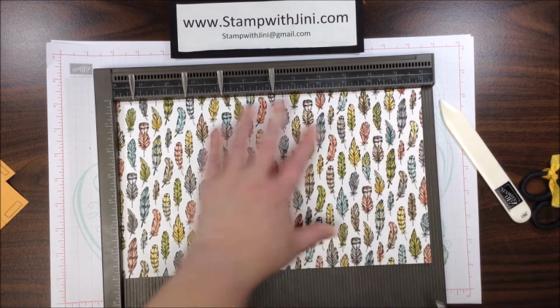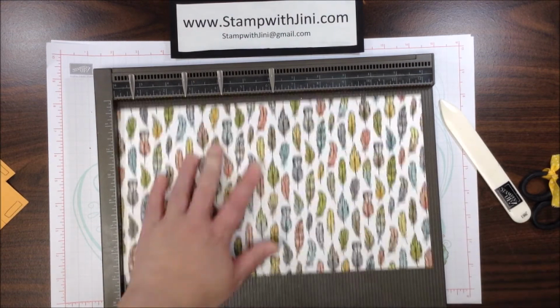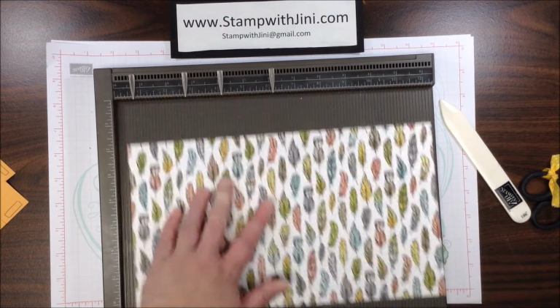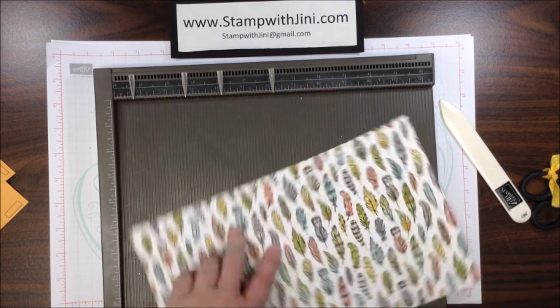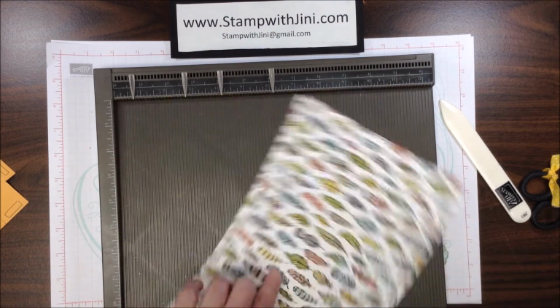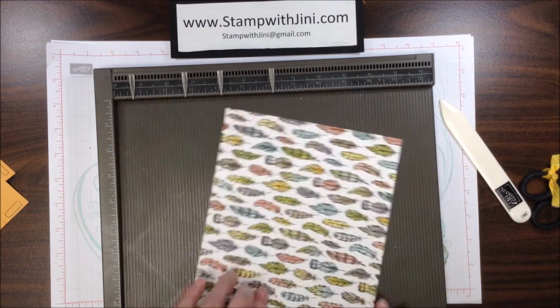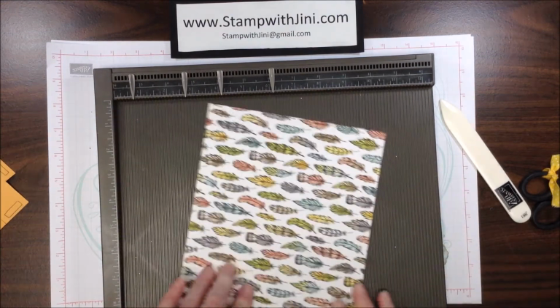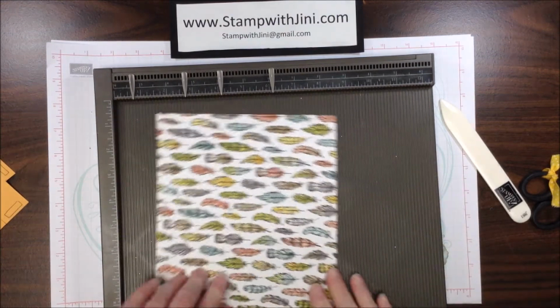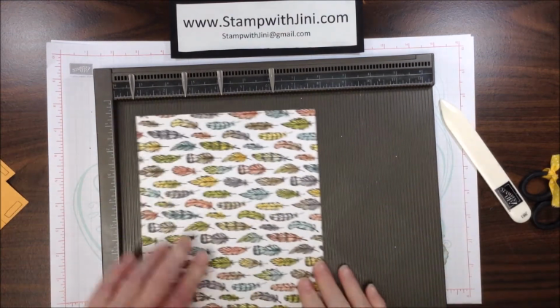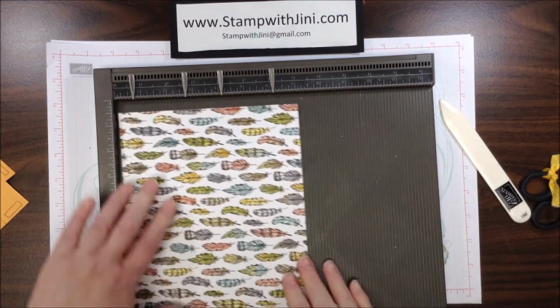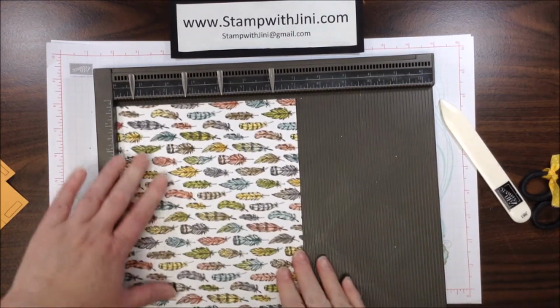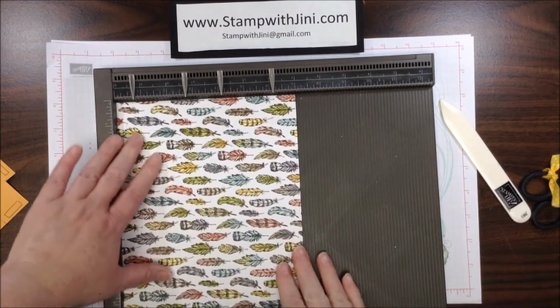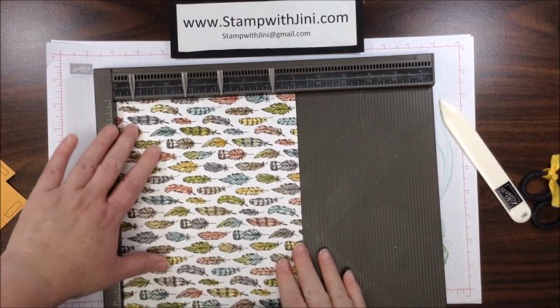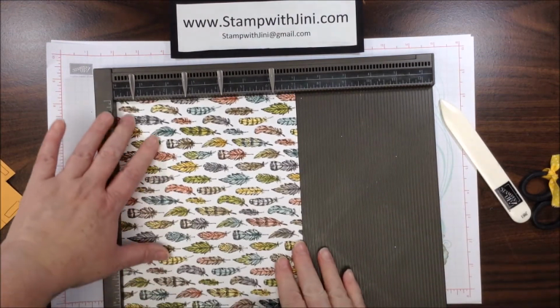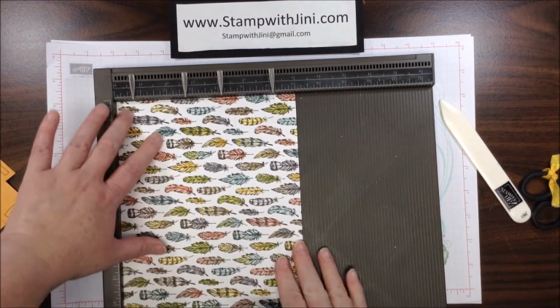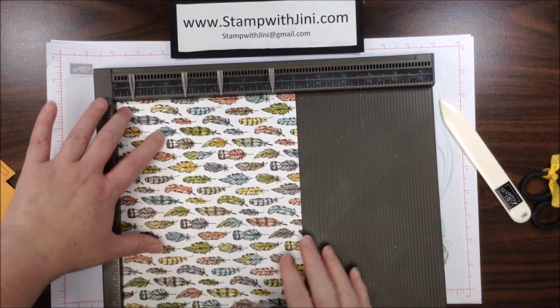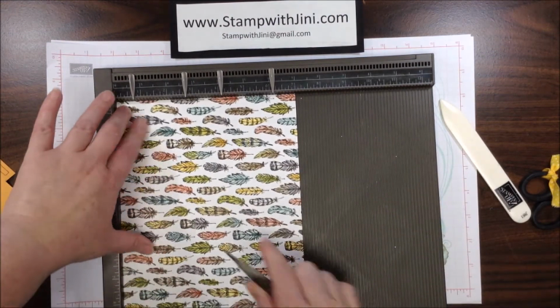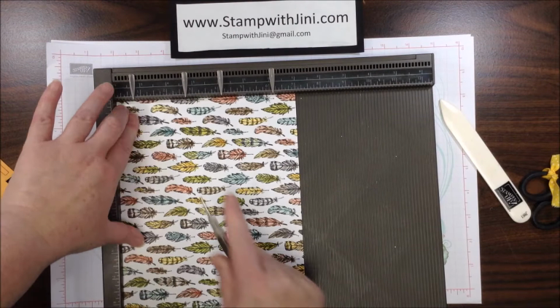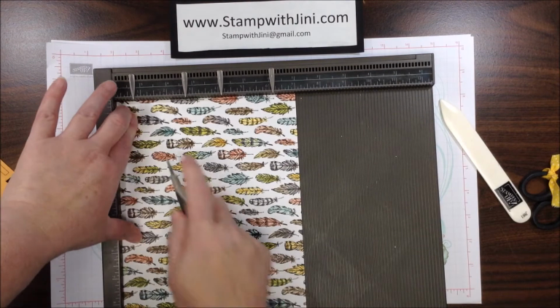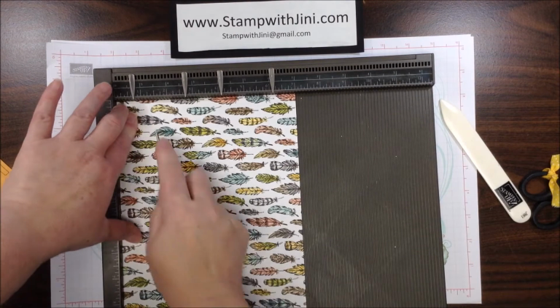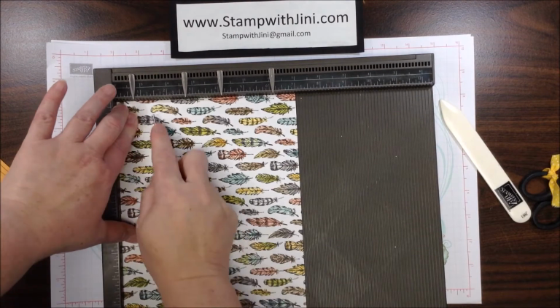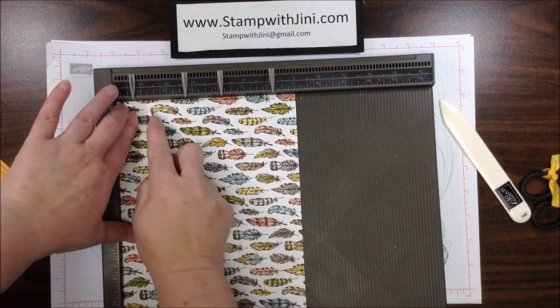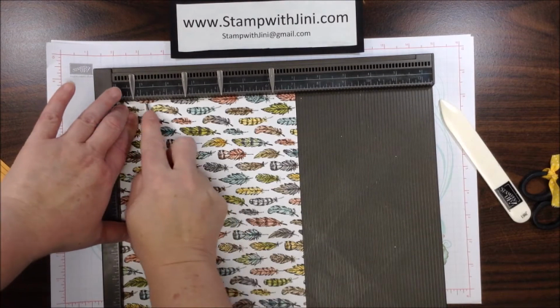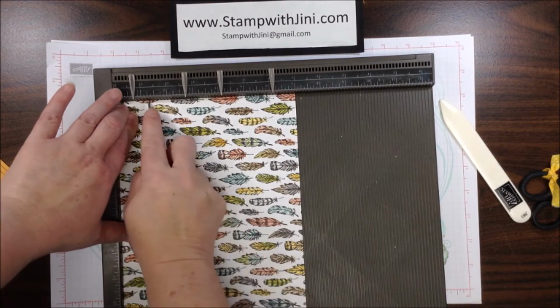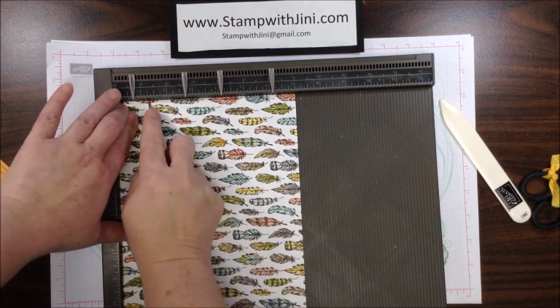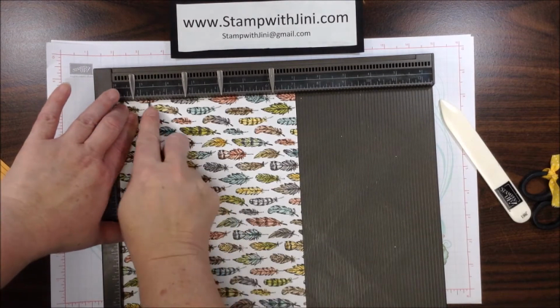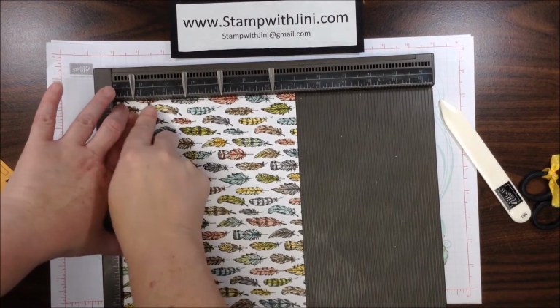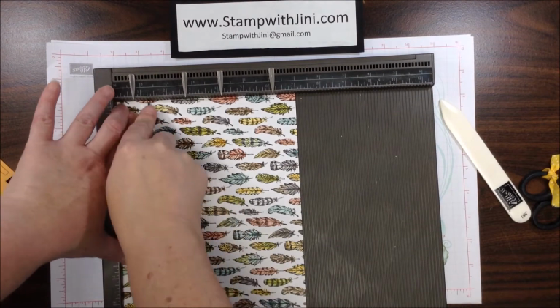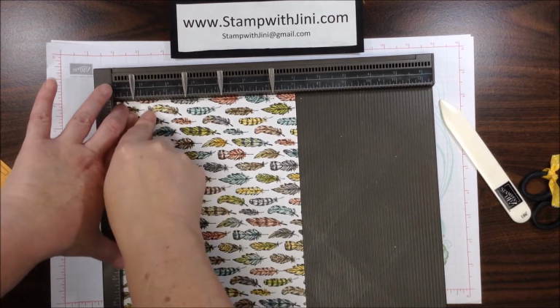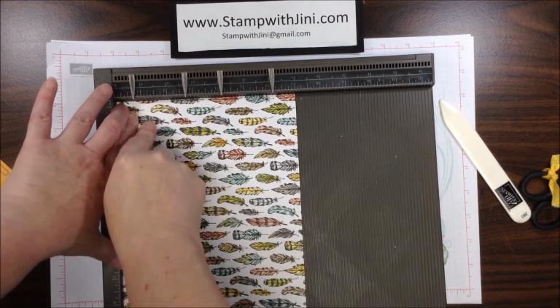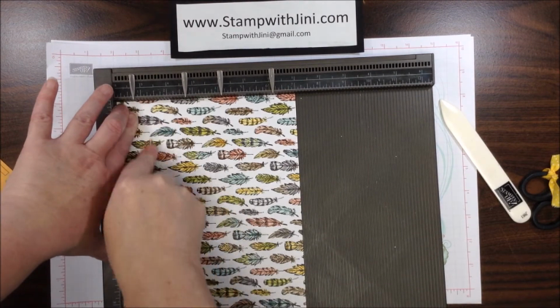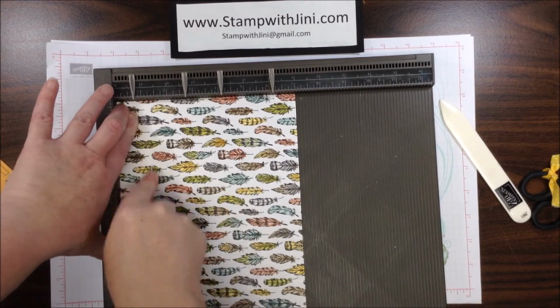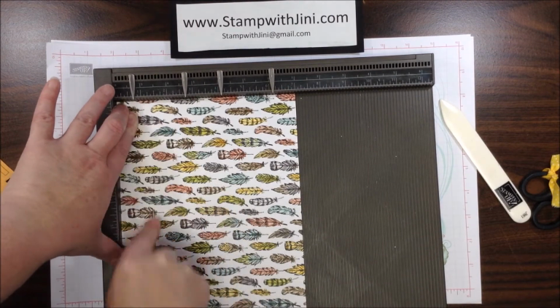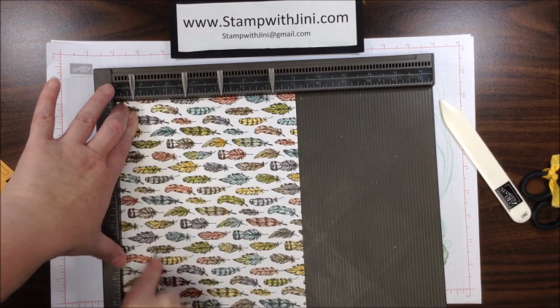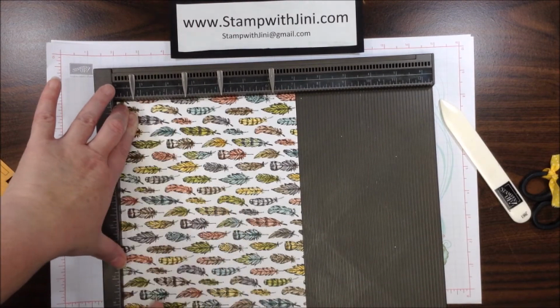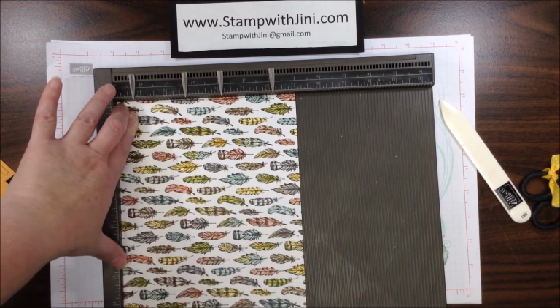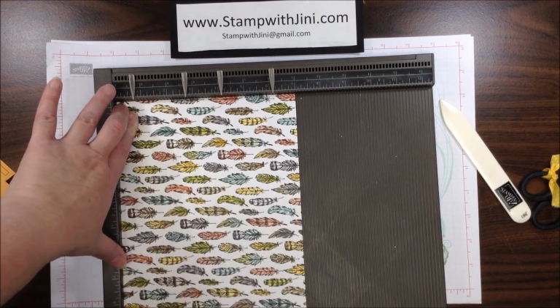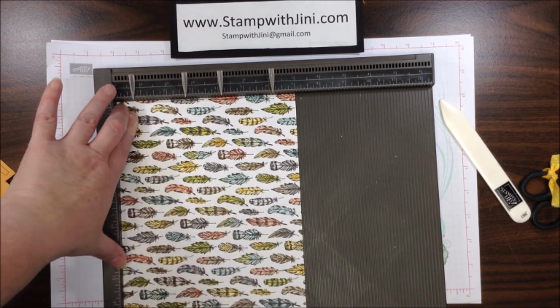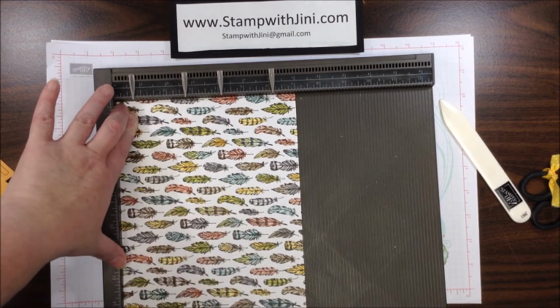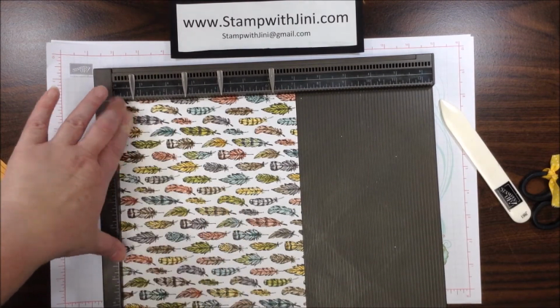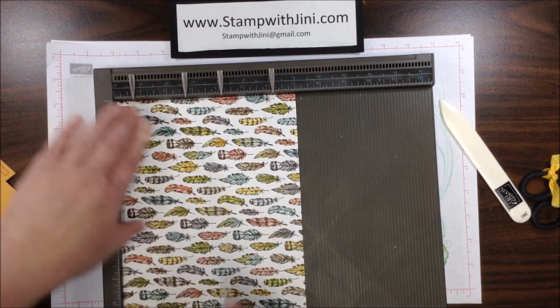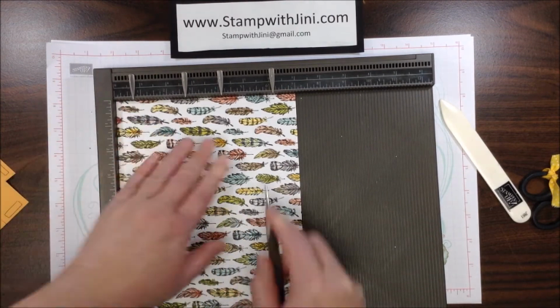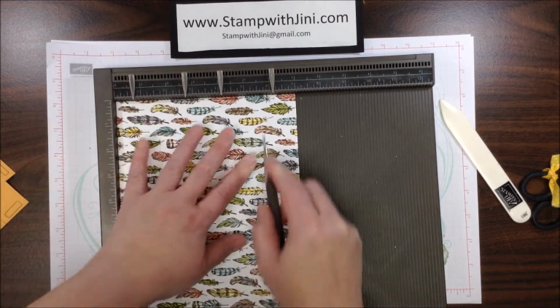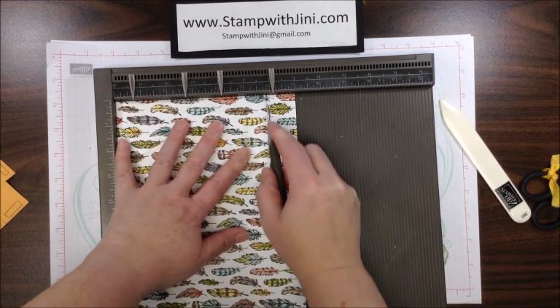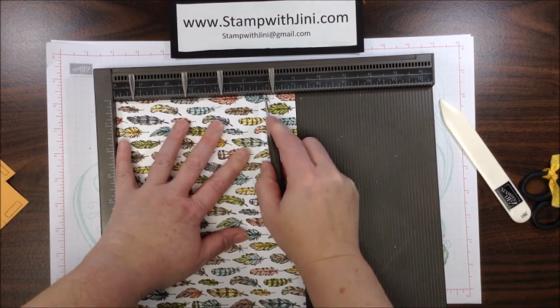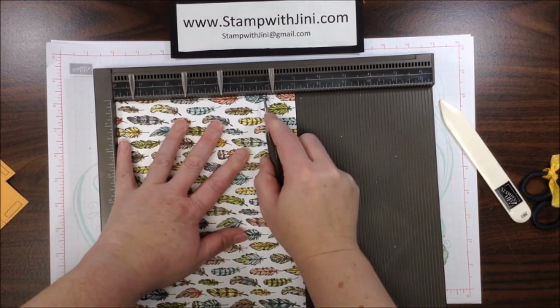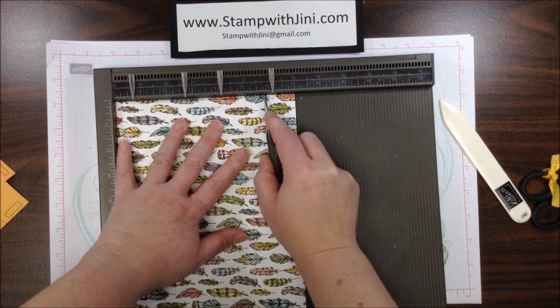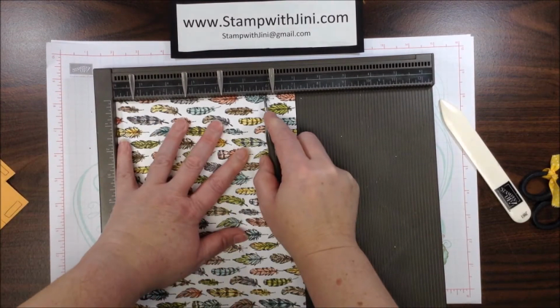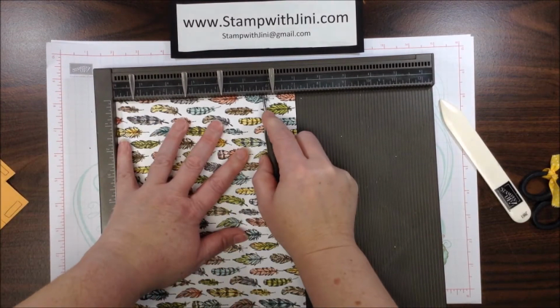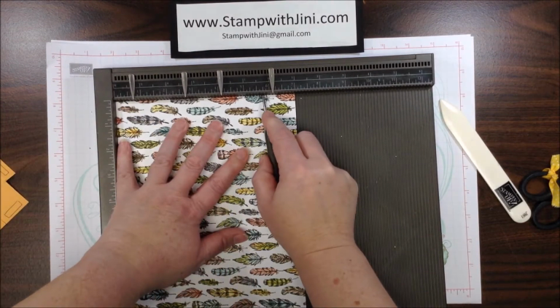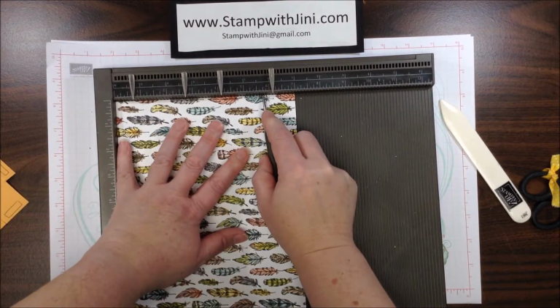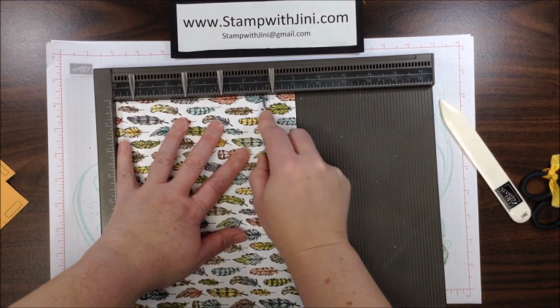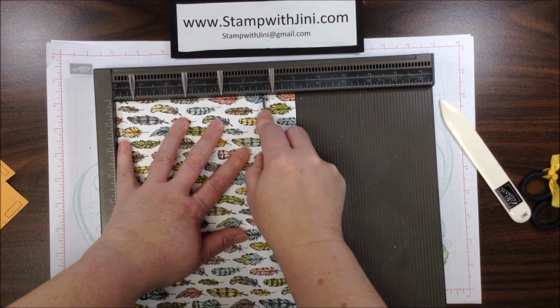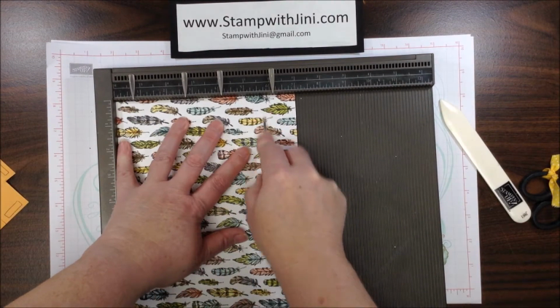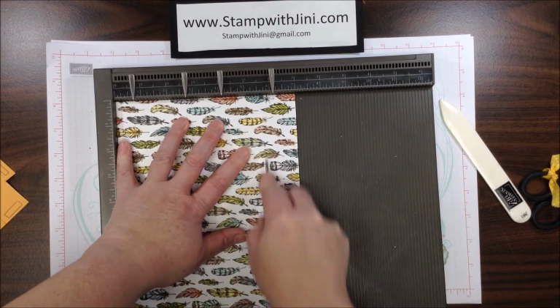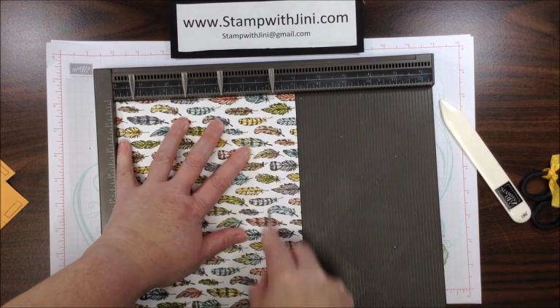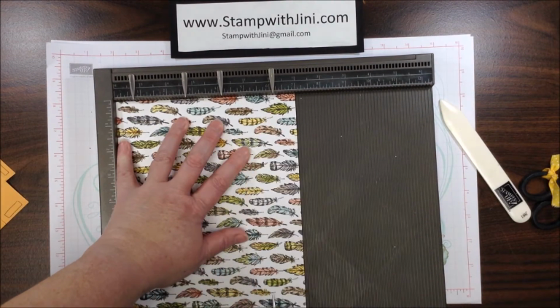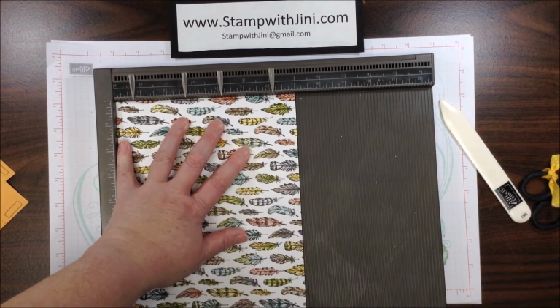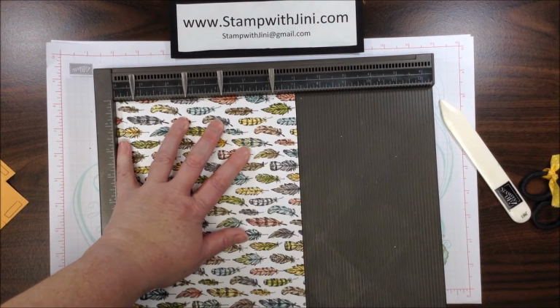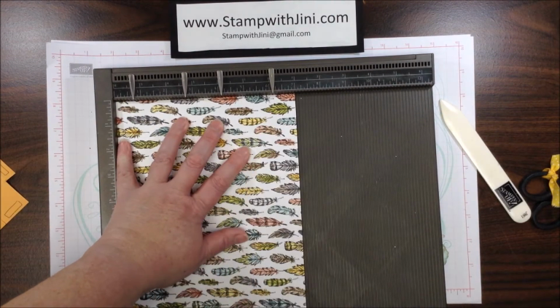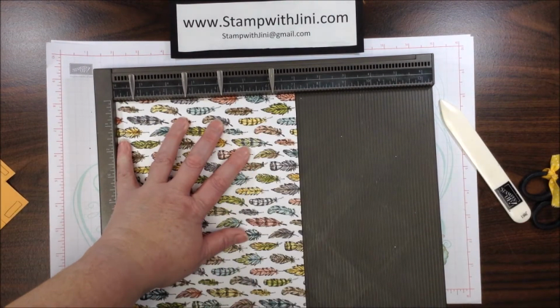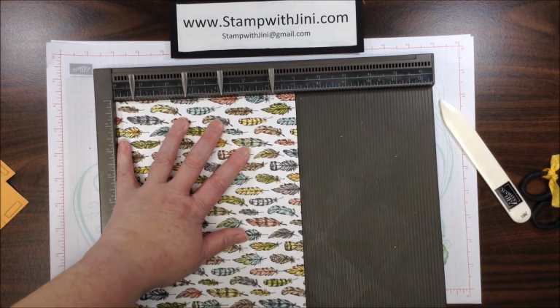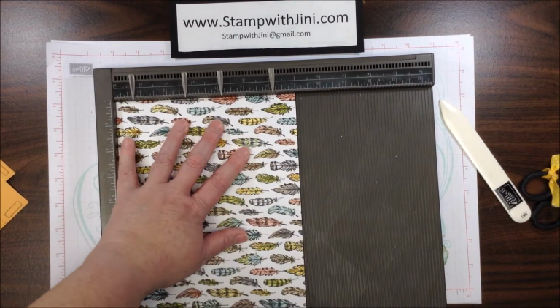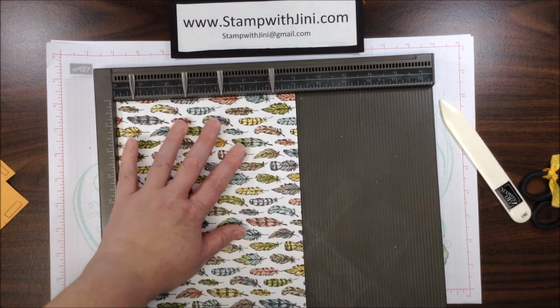Then we're going to turn and score at the 1¼-inch mark and the 5¾-inch mark.